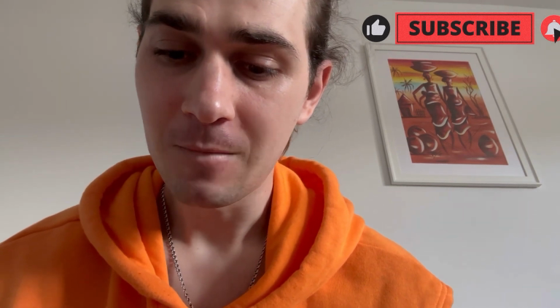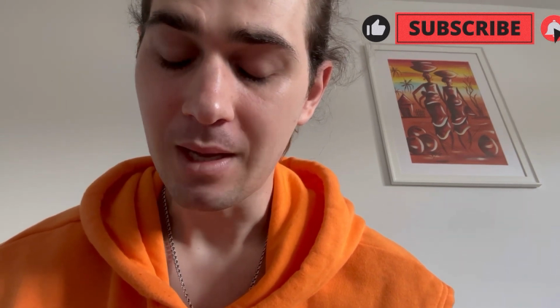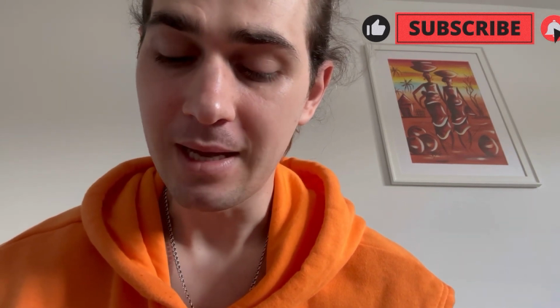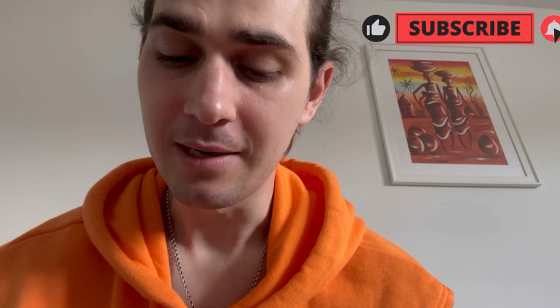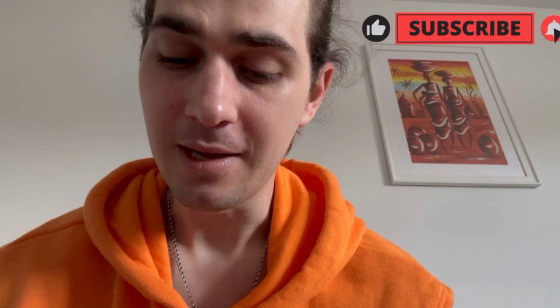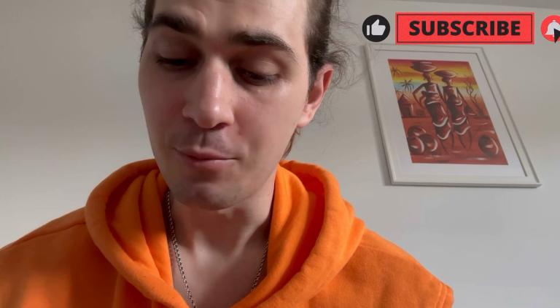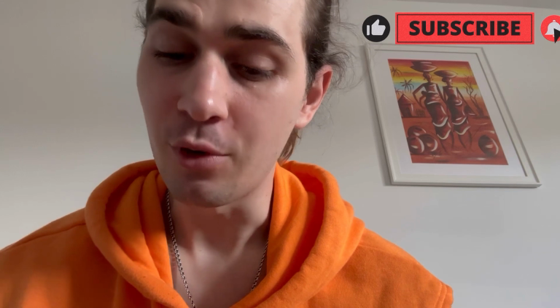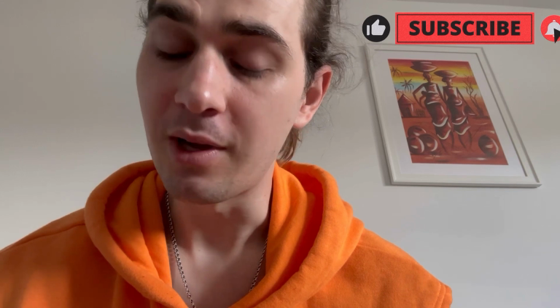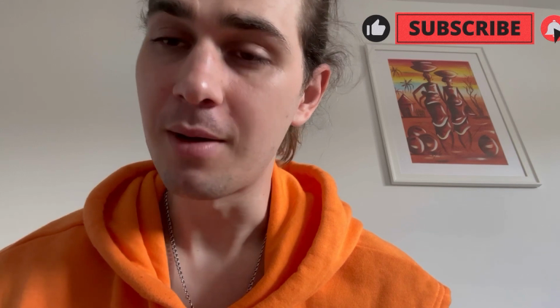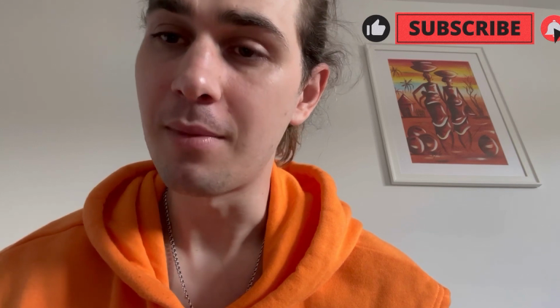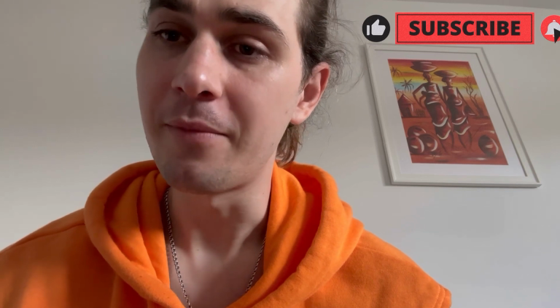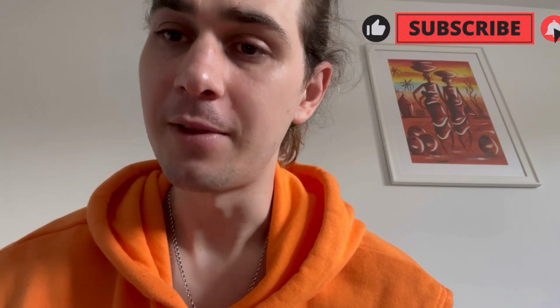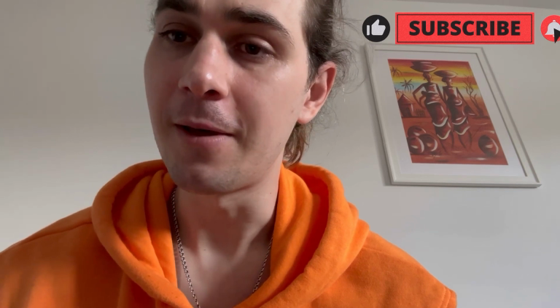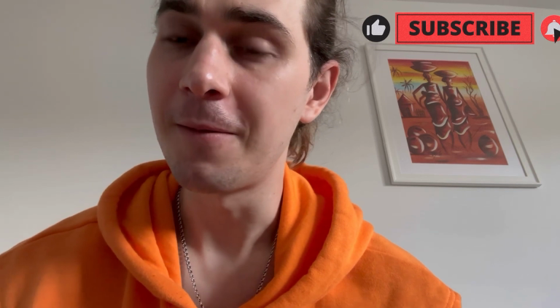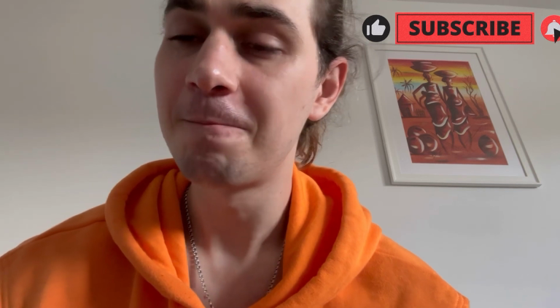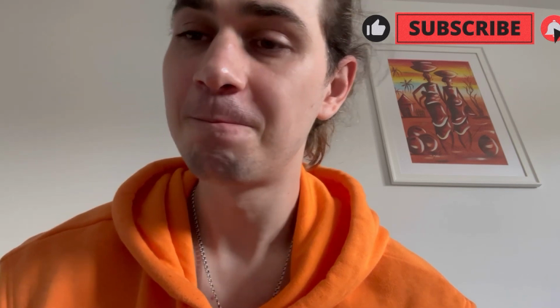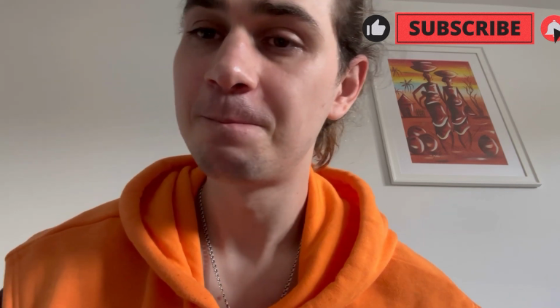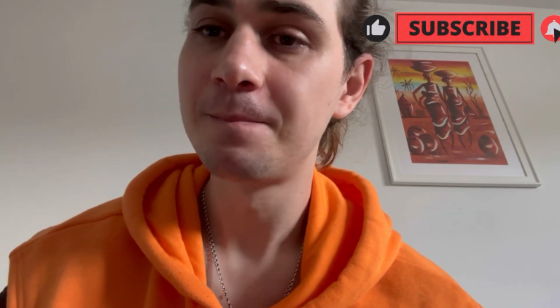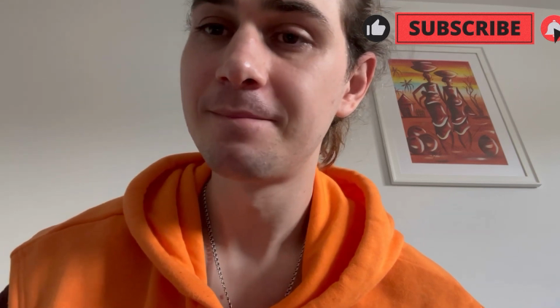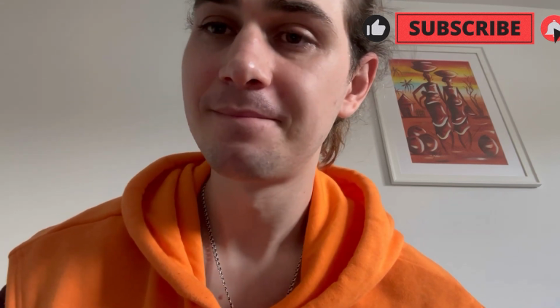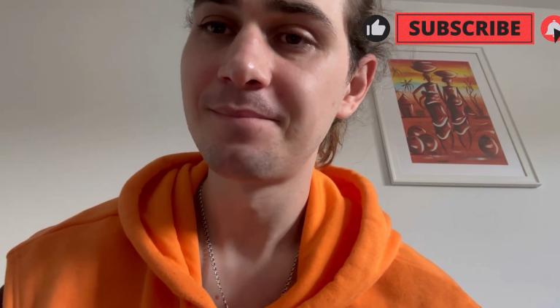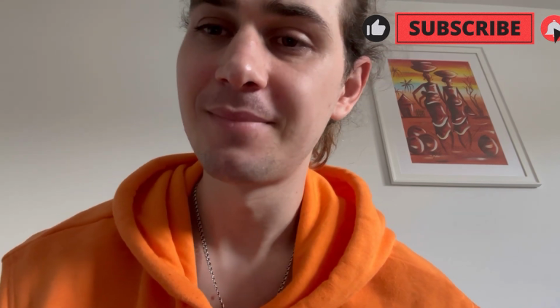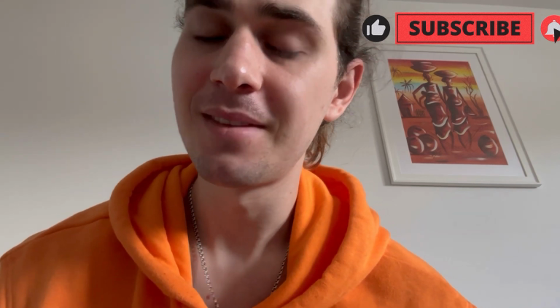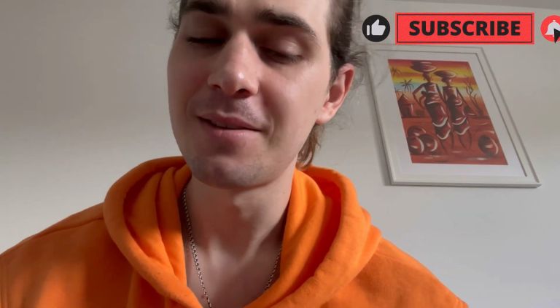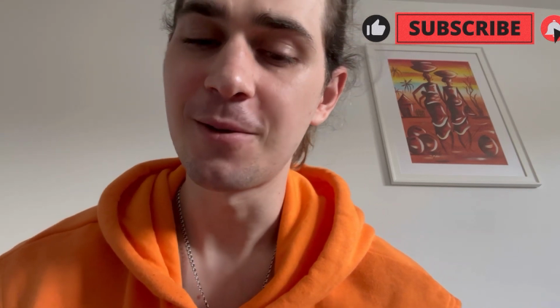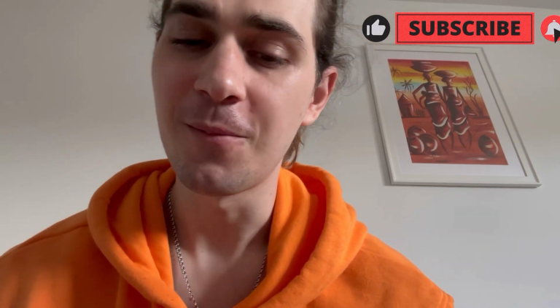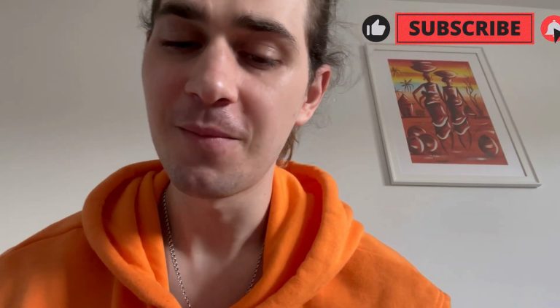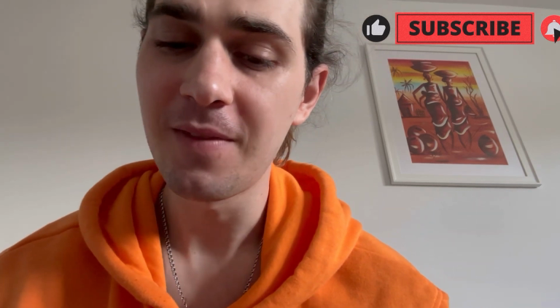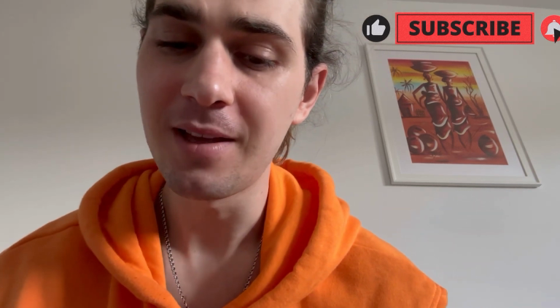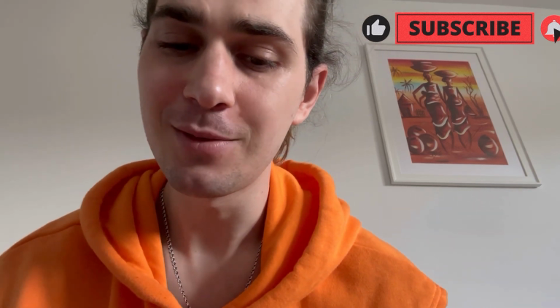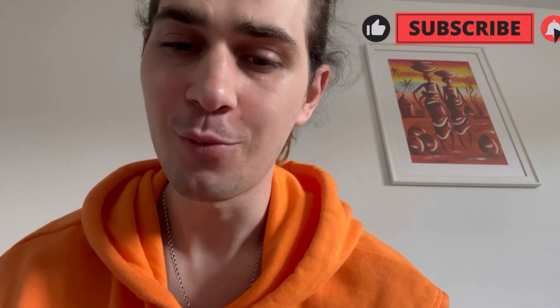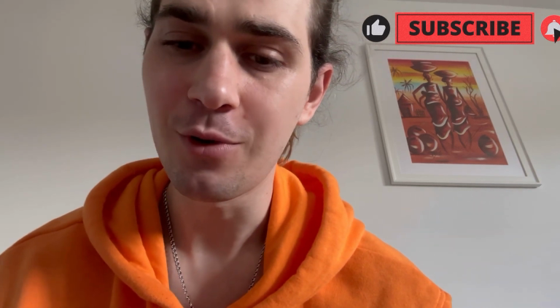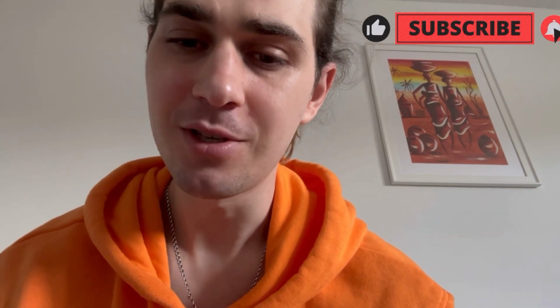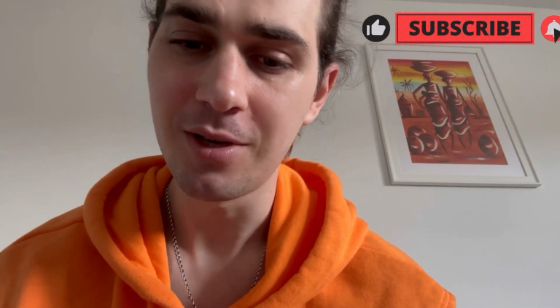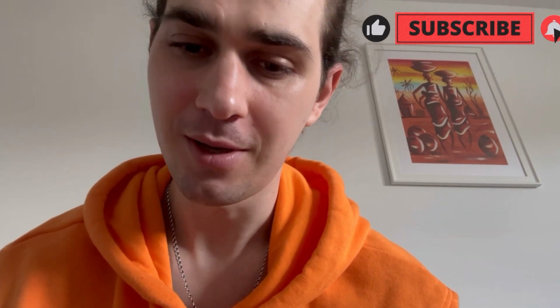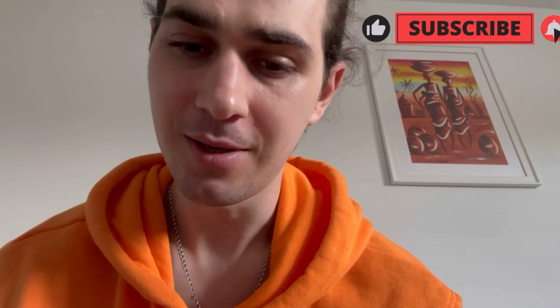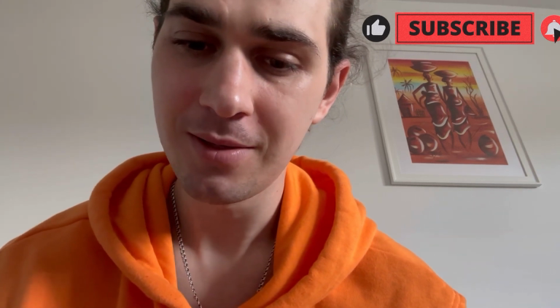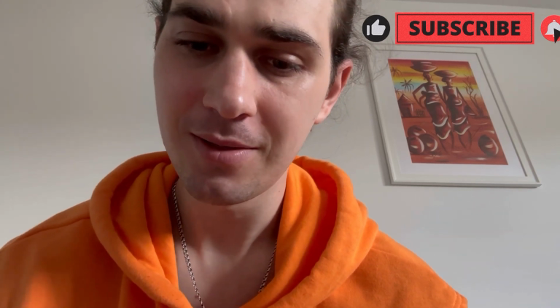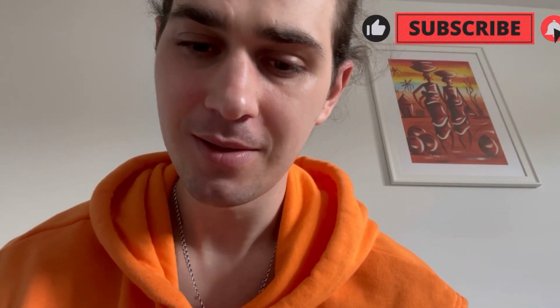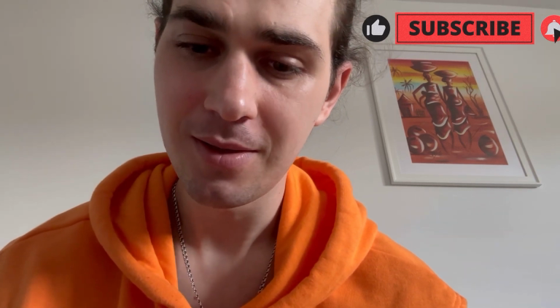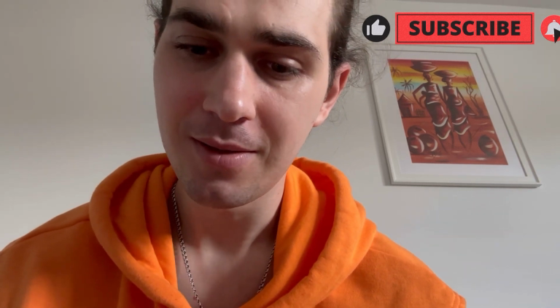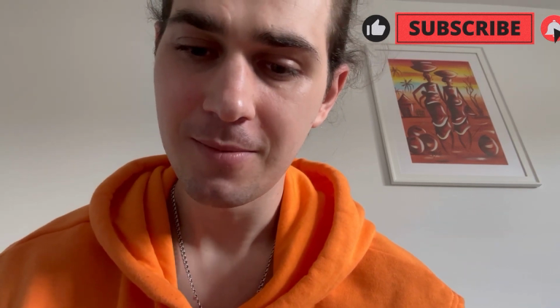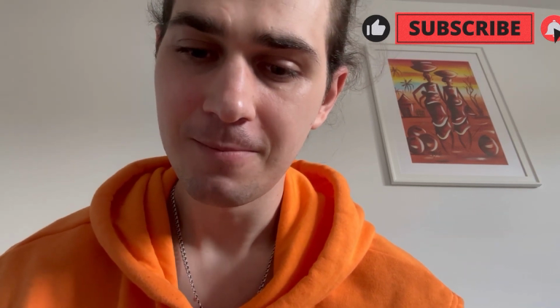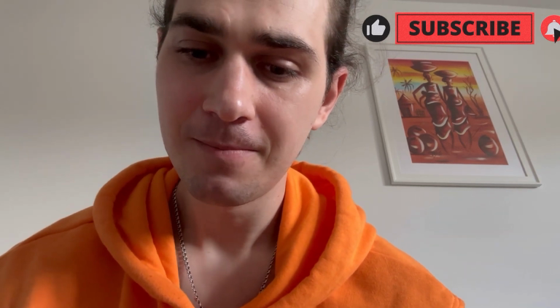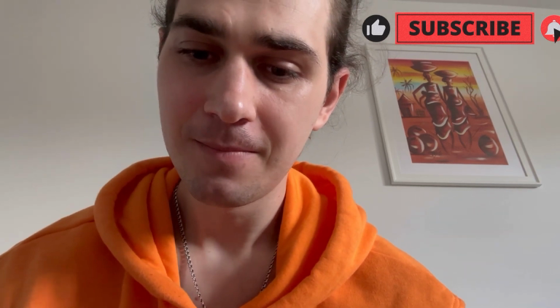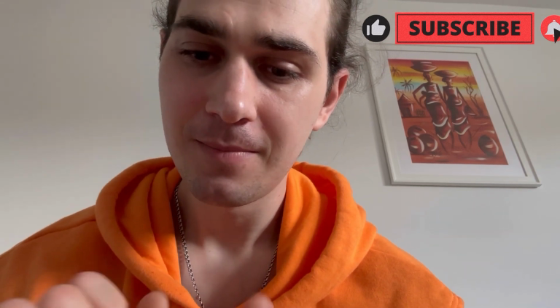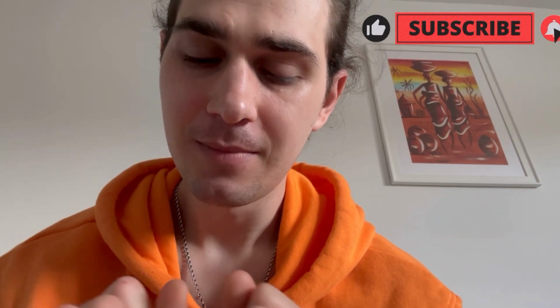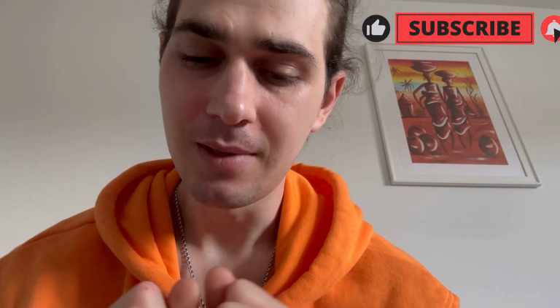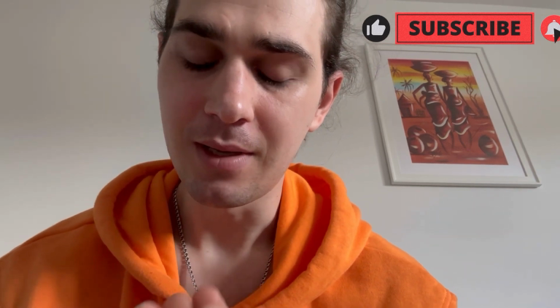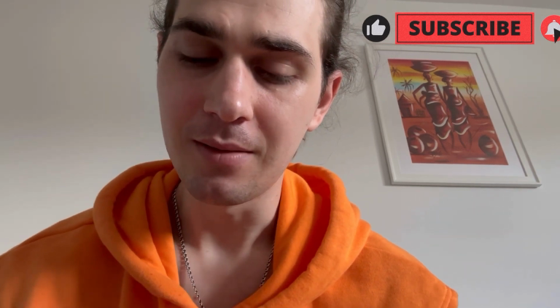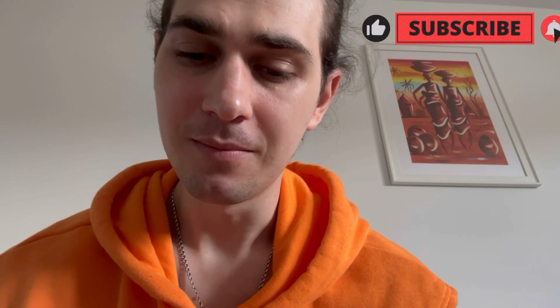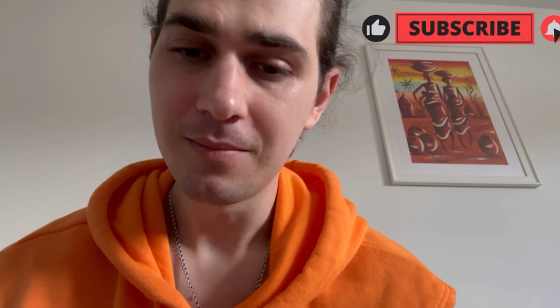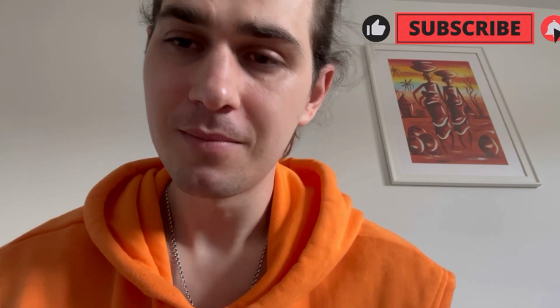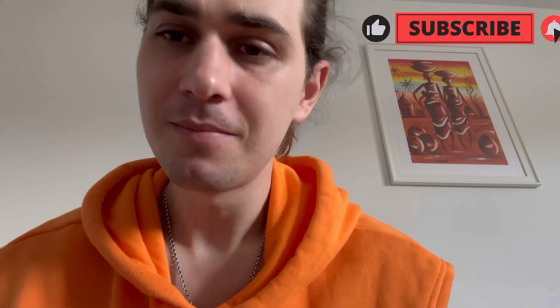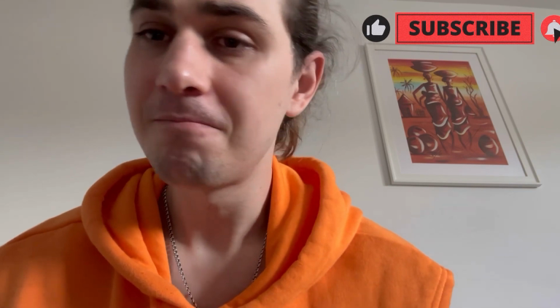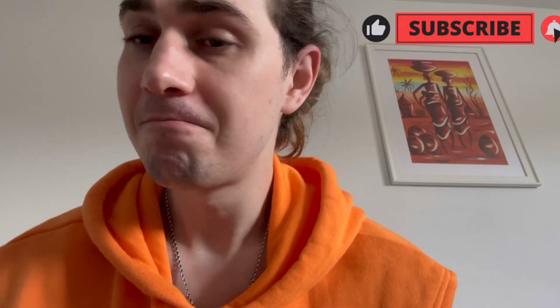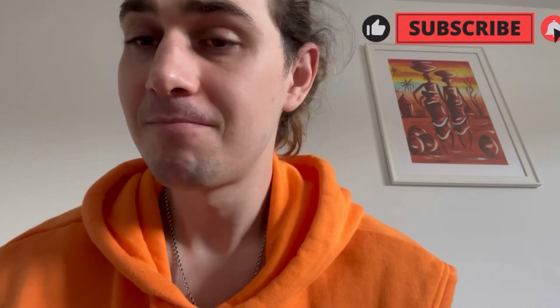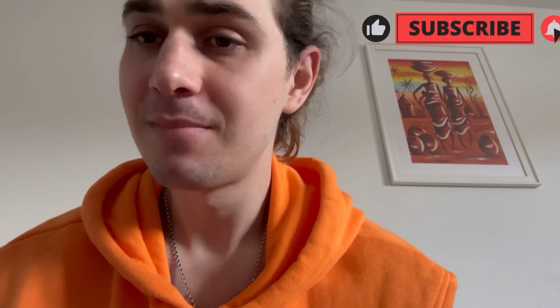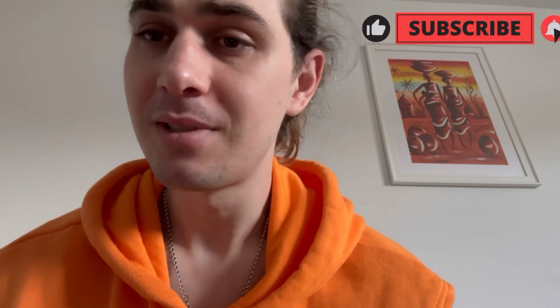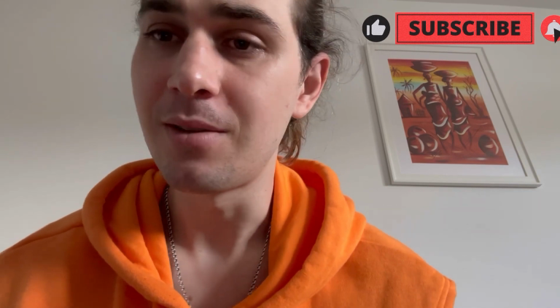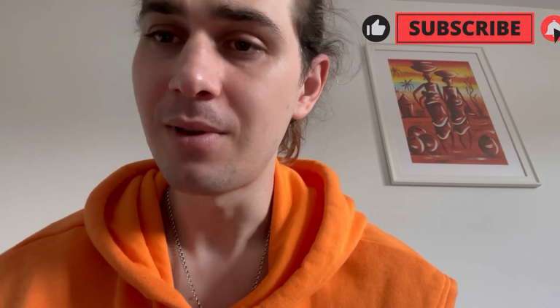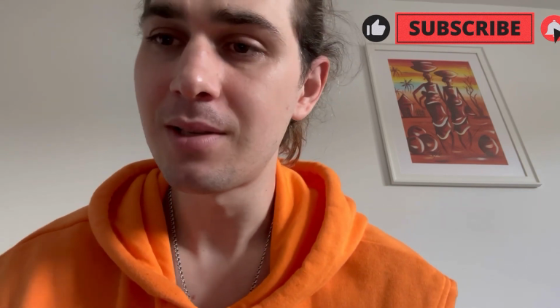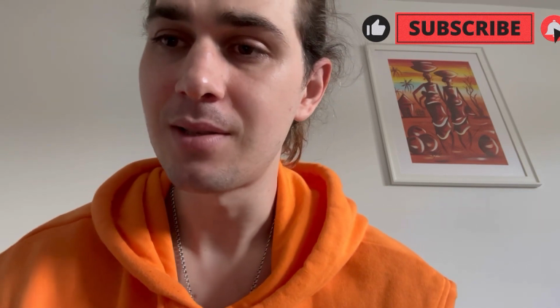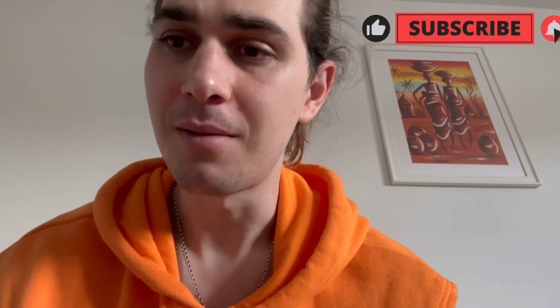Thanks for watching, guys, and see you next time!